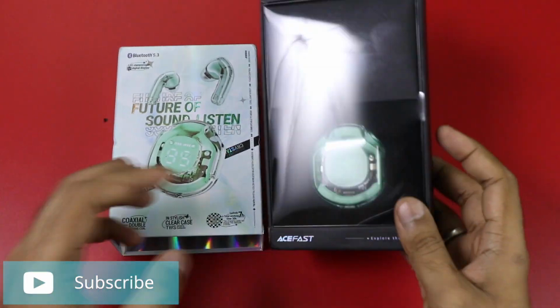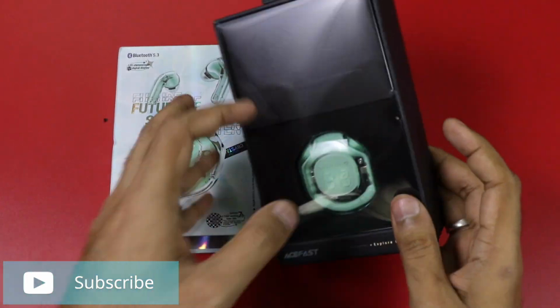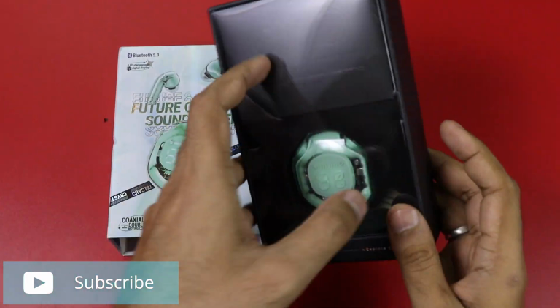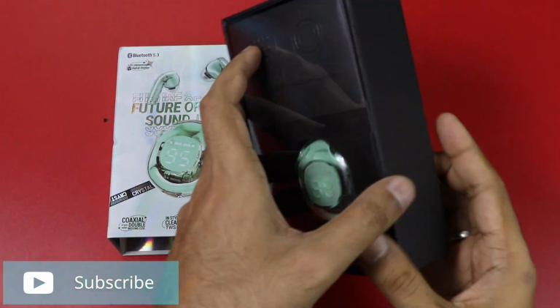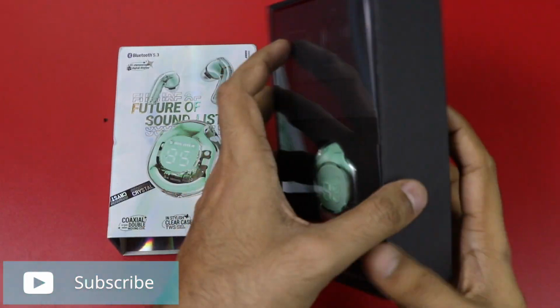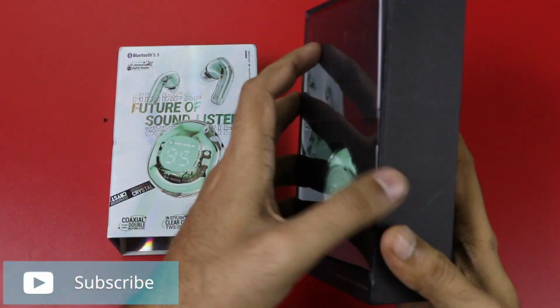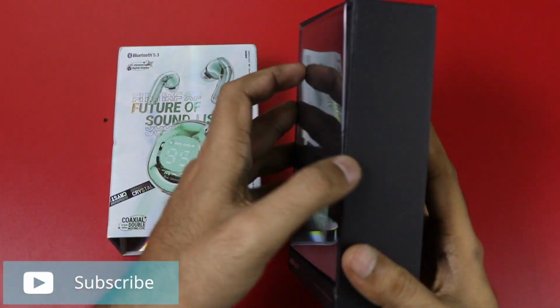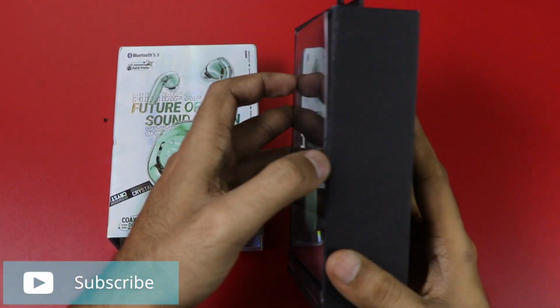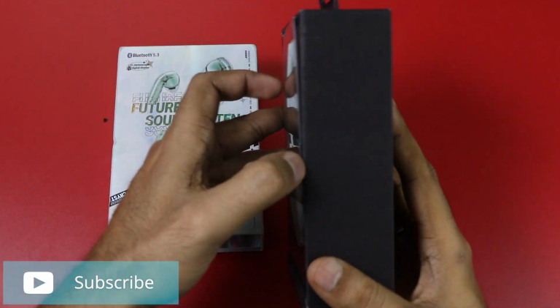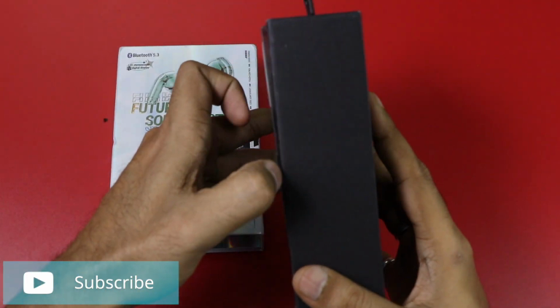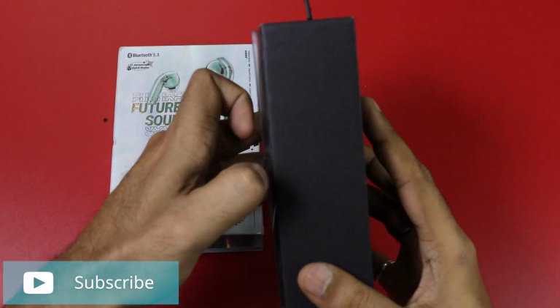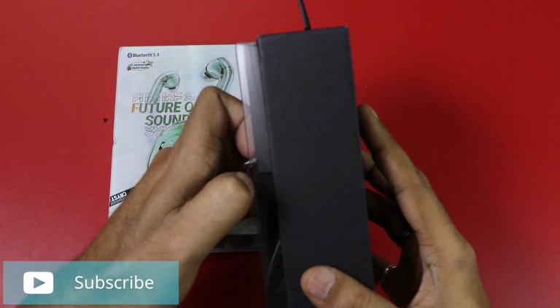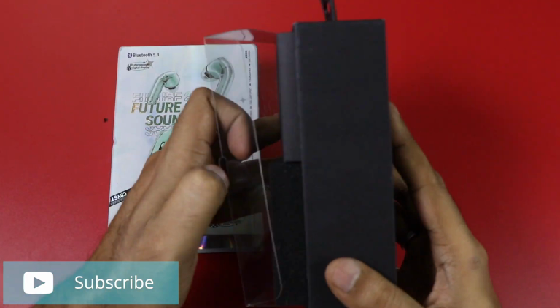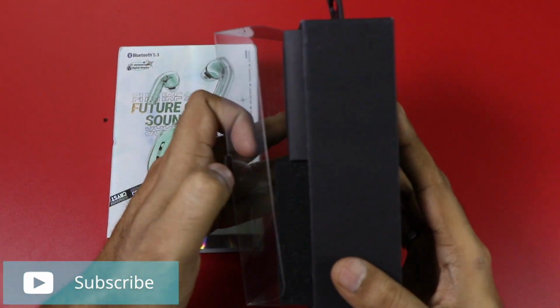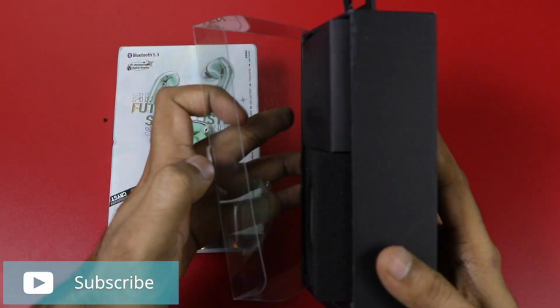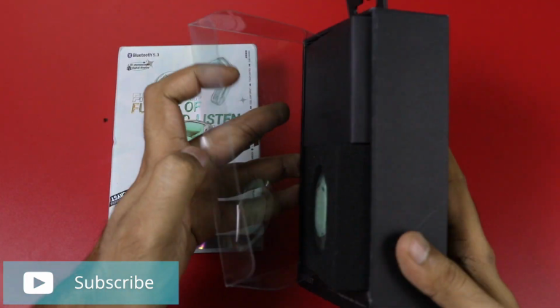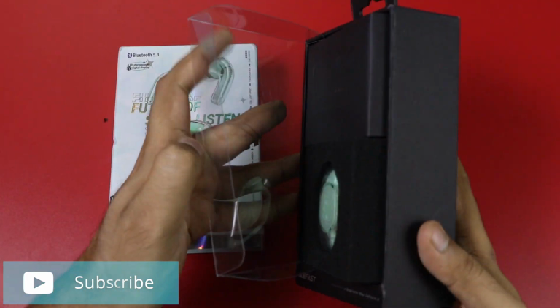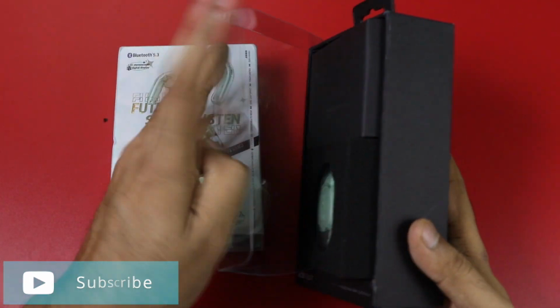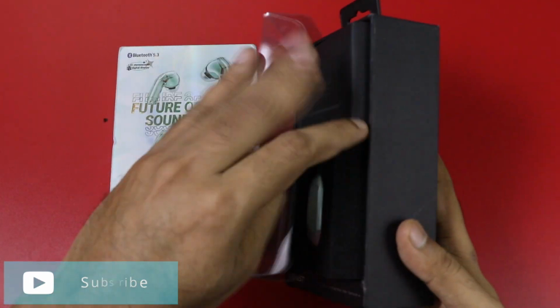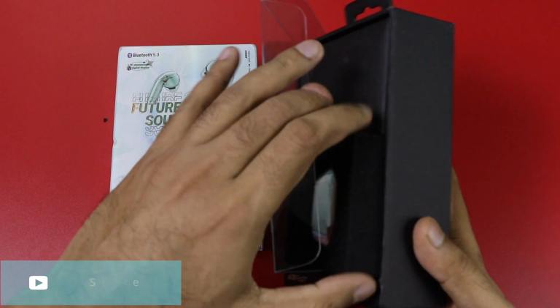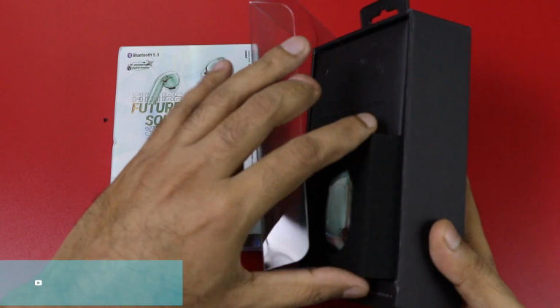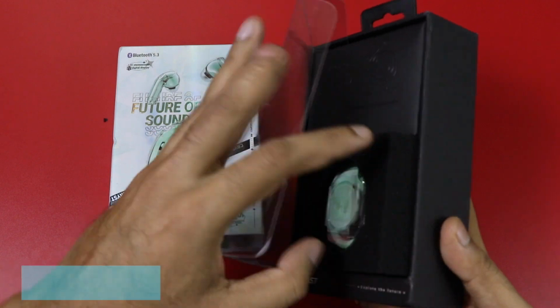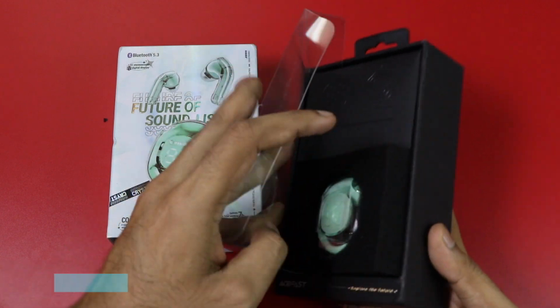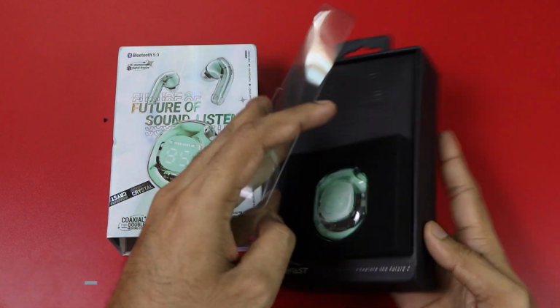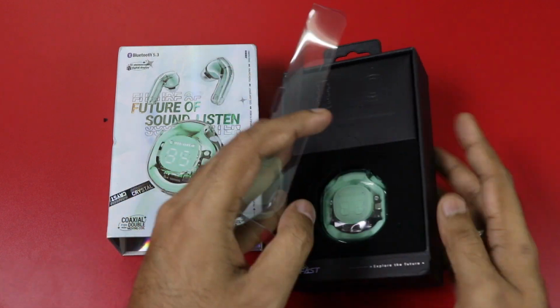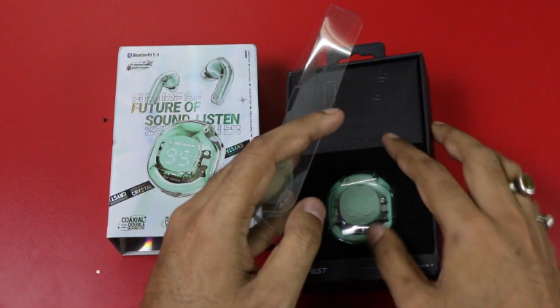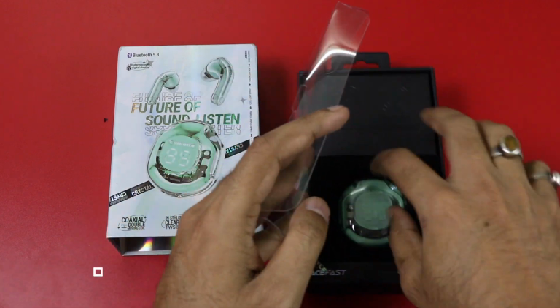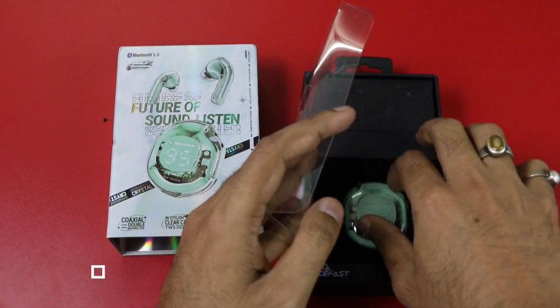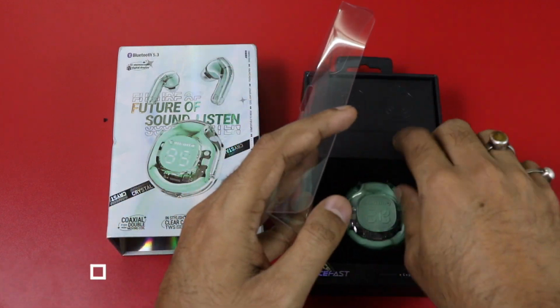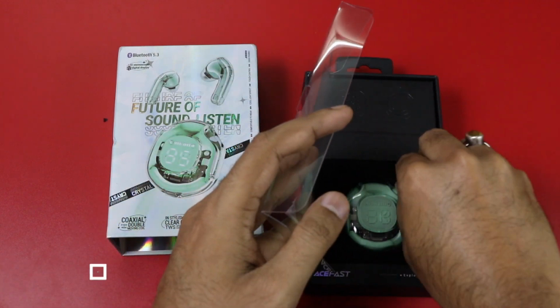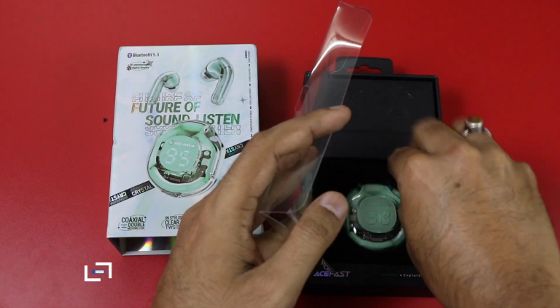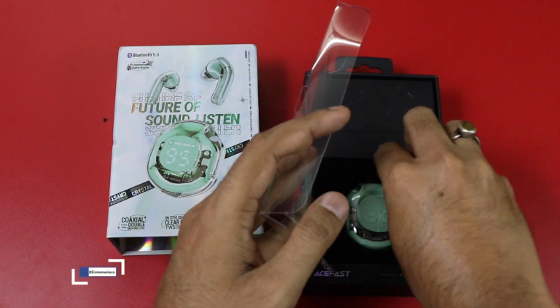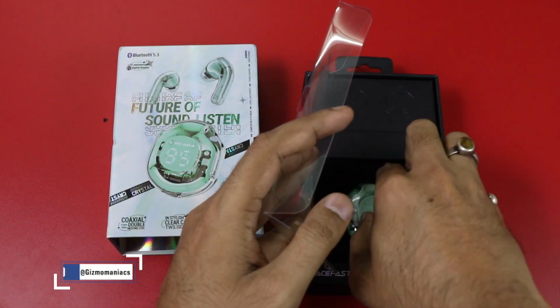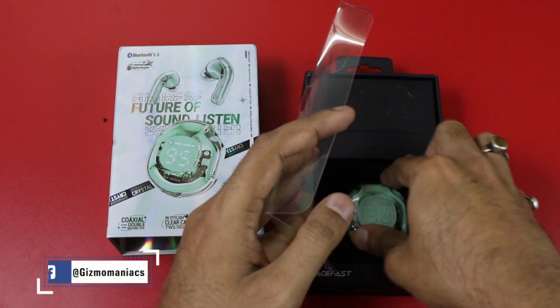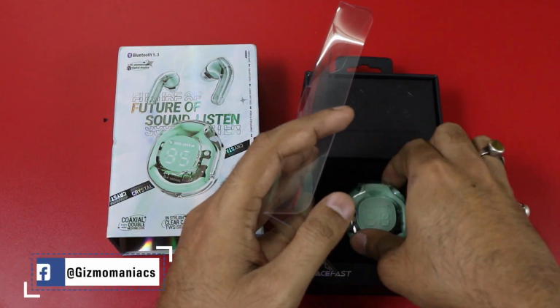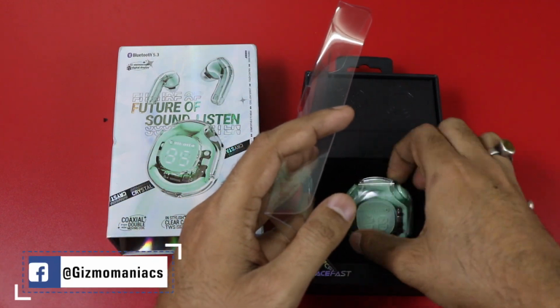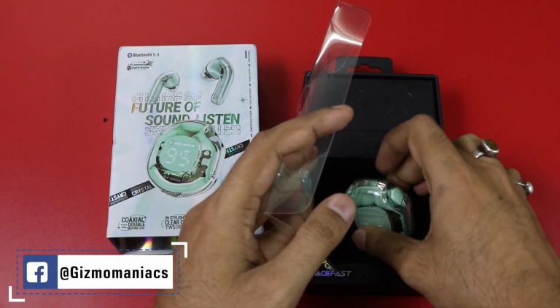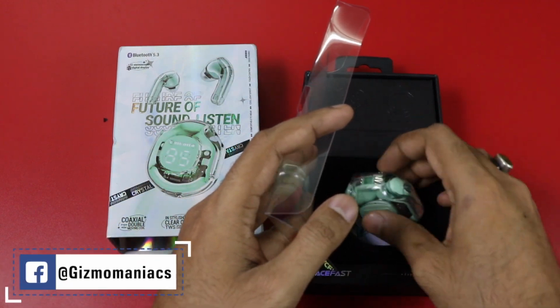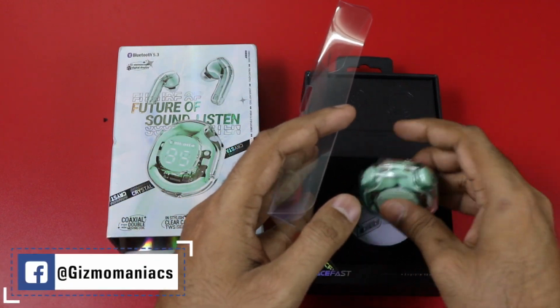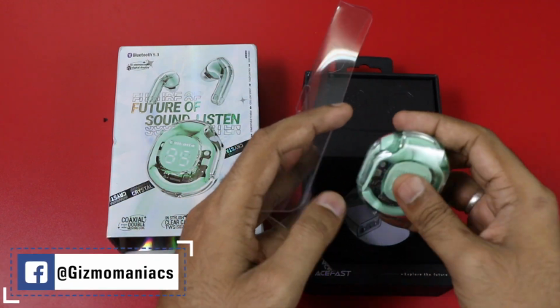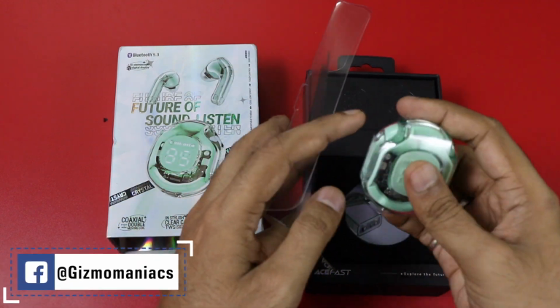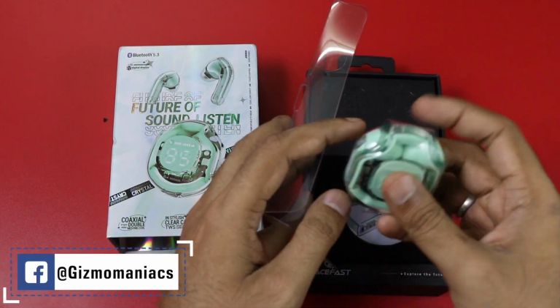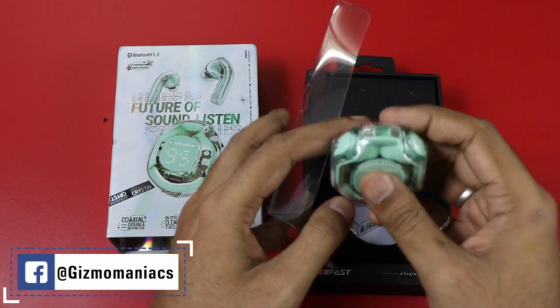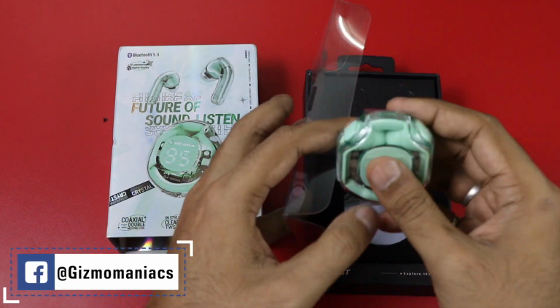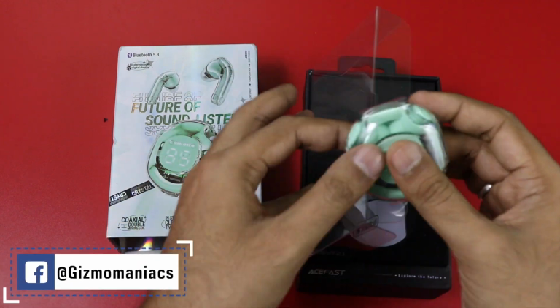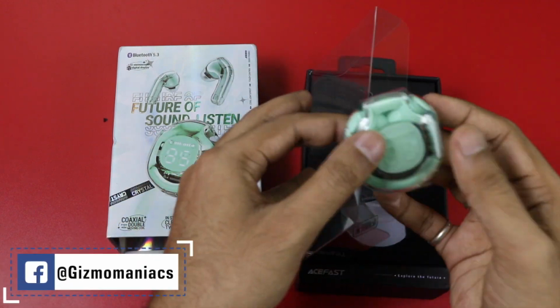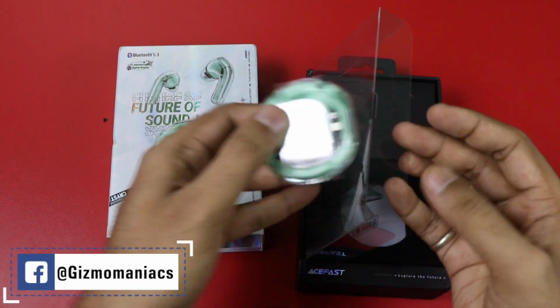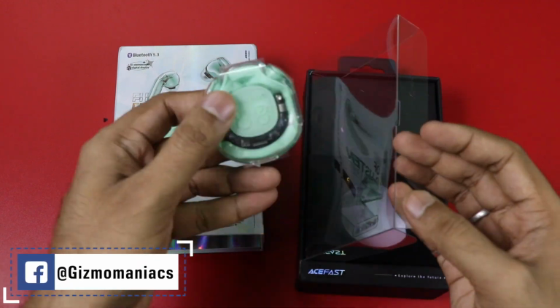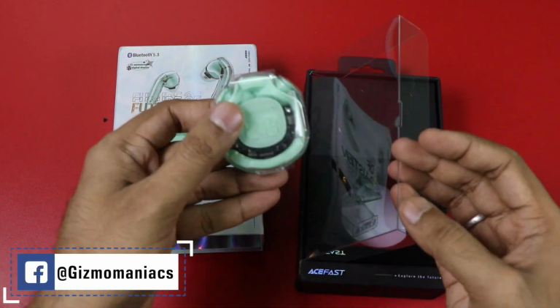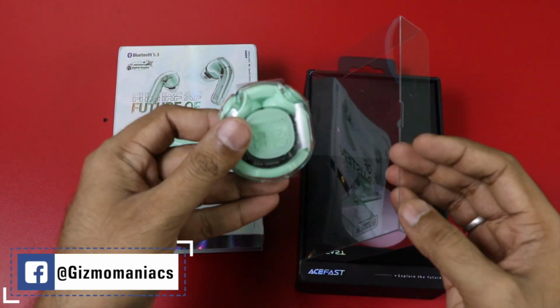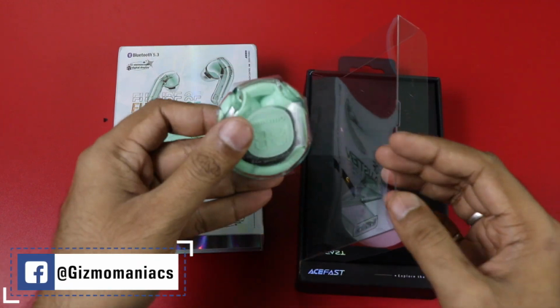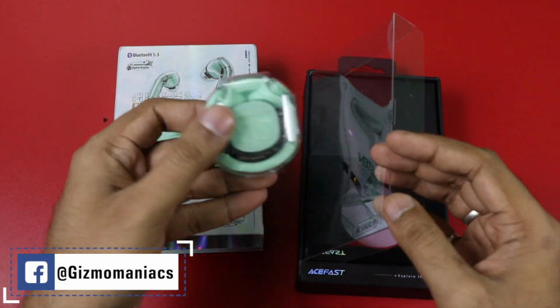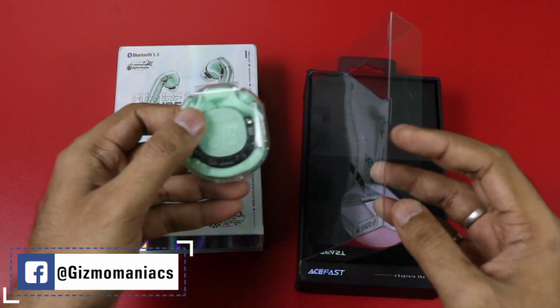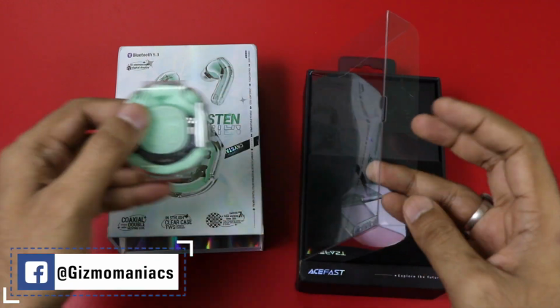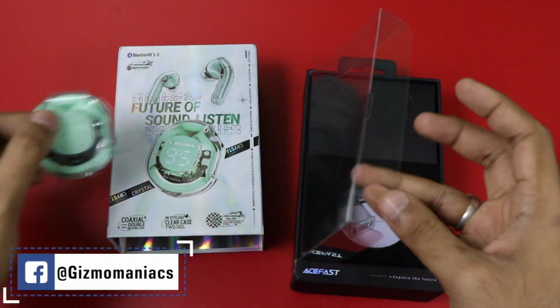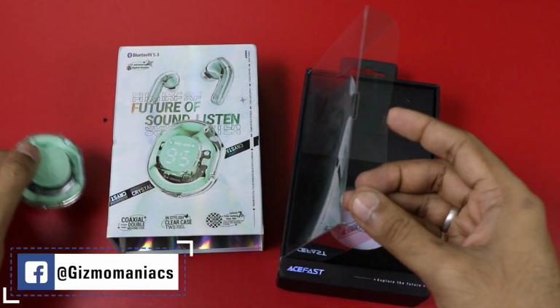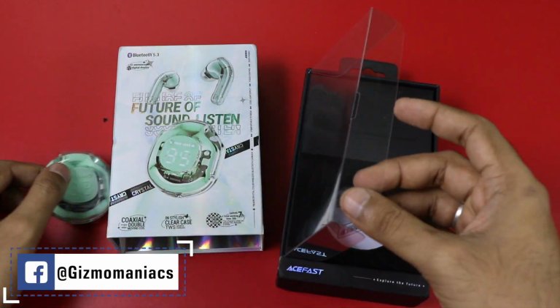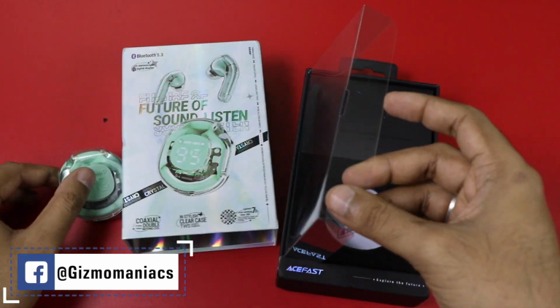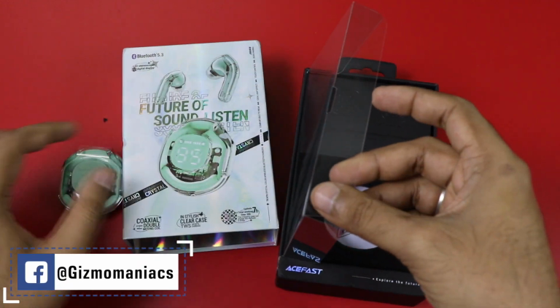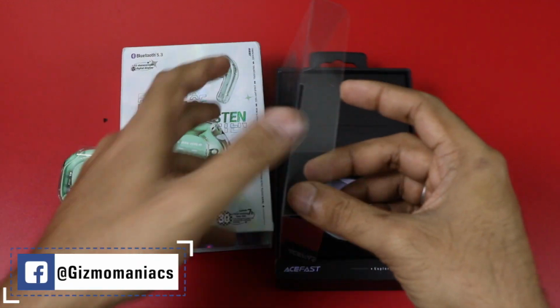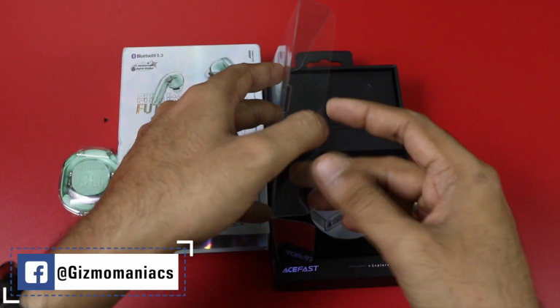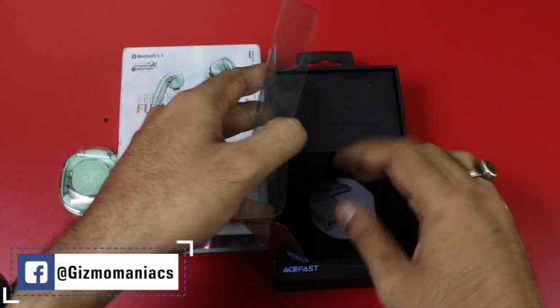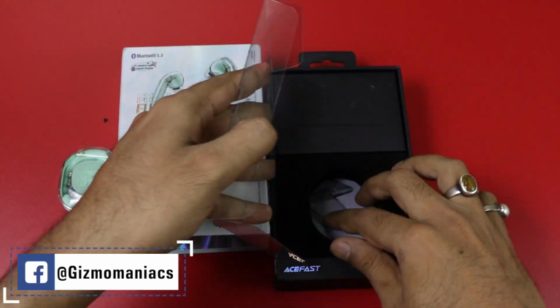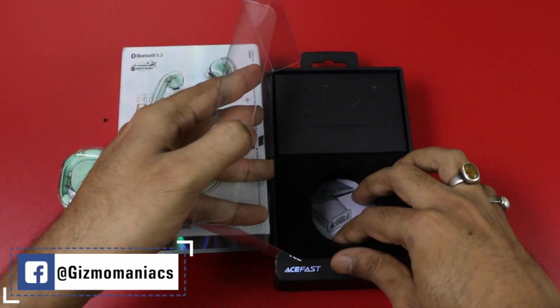This is a very premium packaging. You will see the earbuds inside the box.